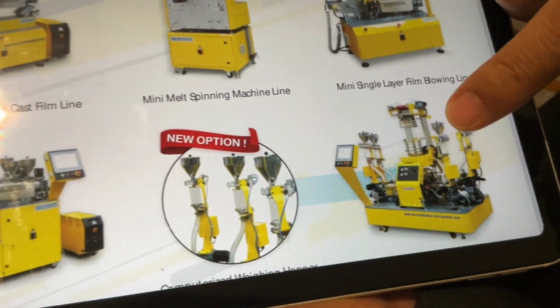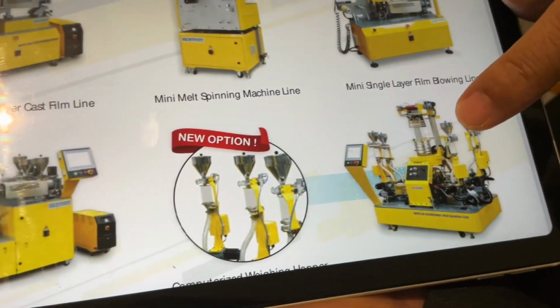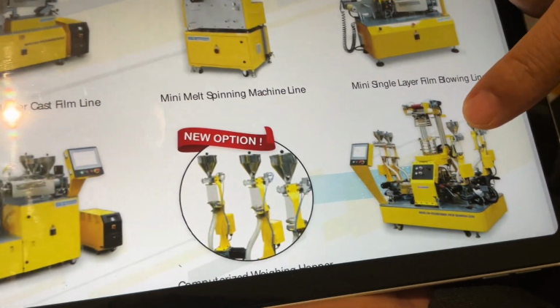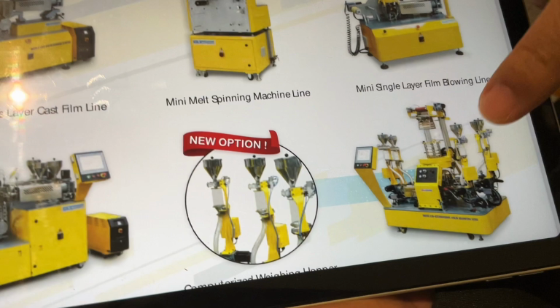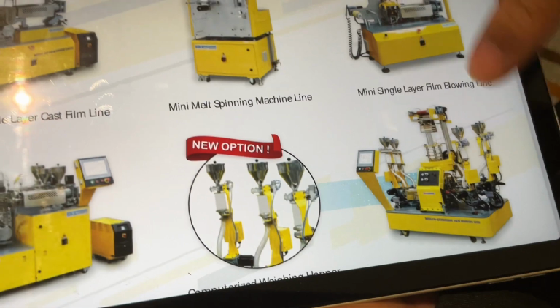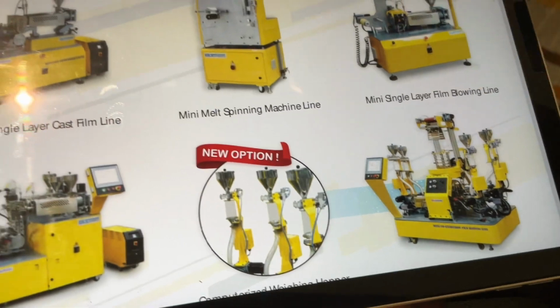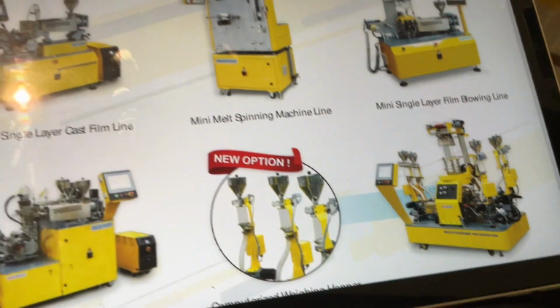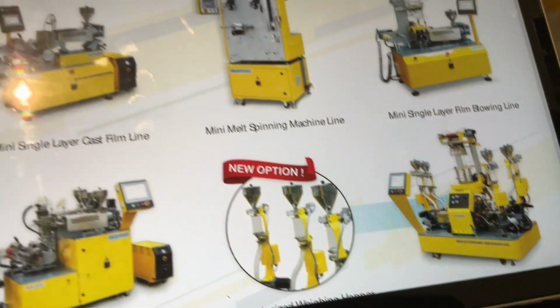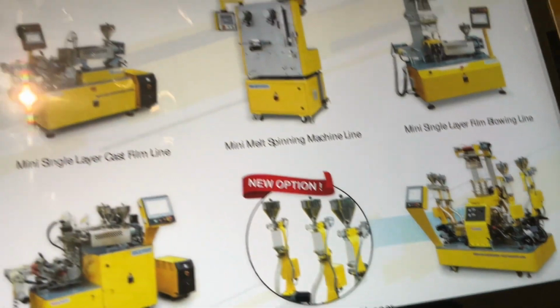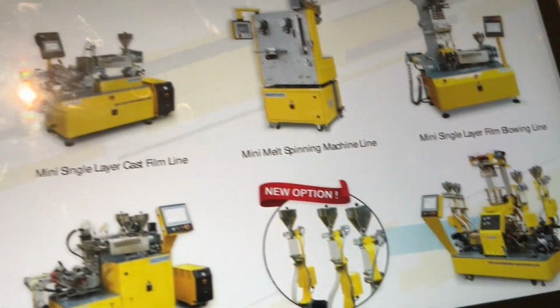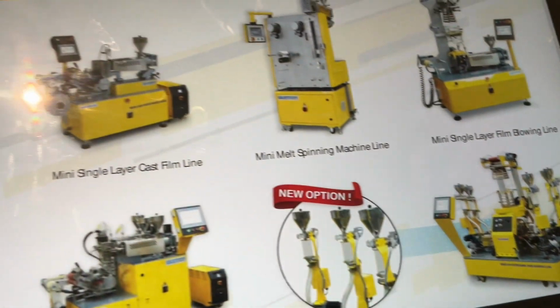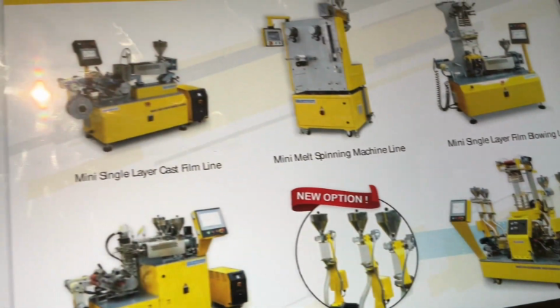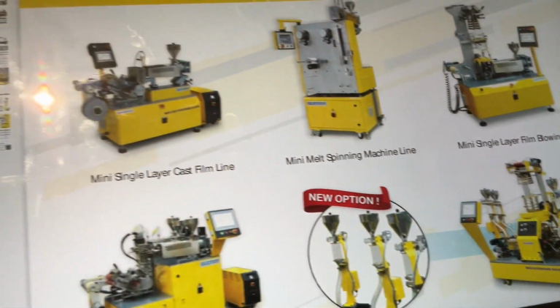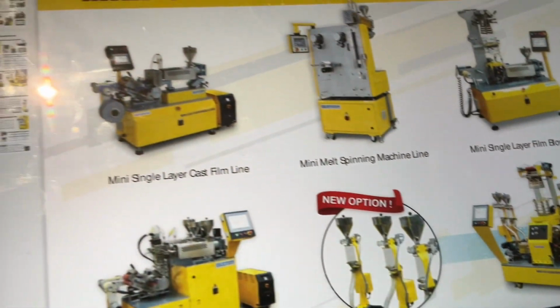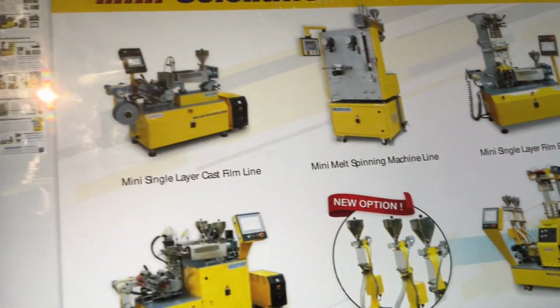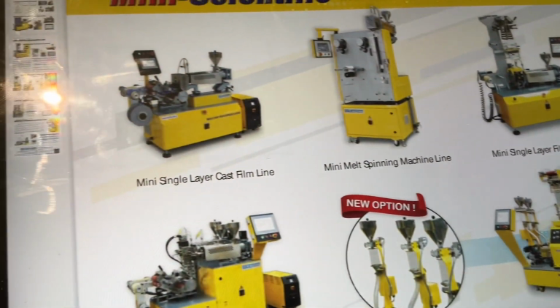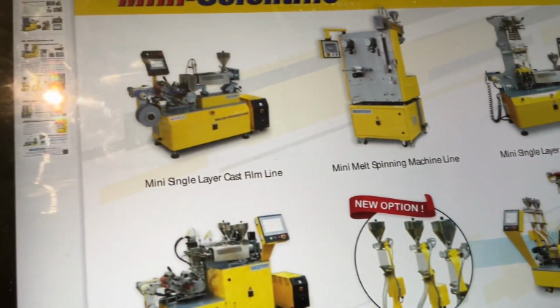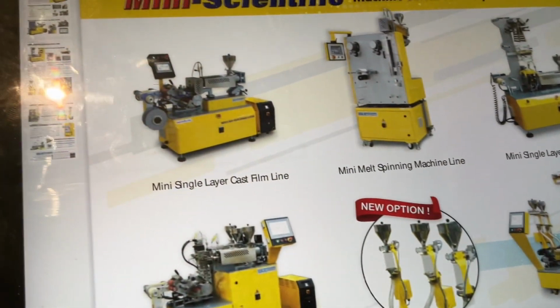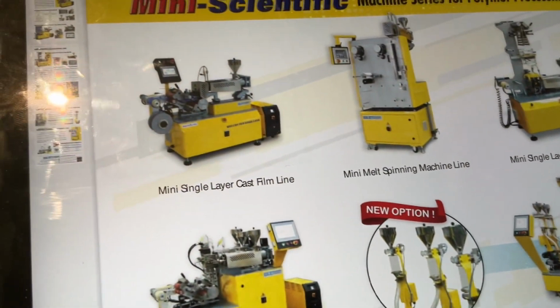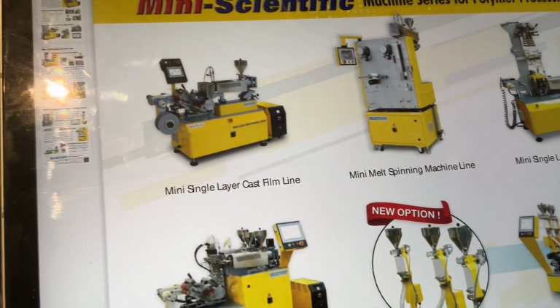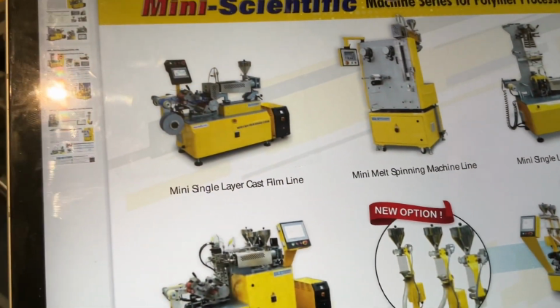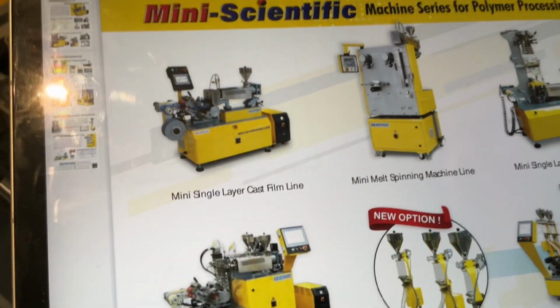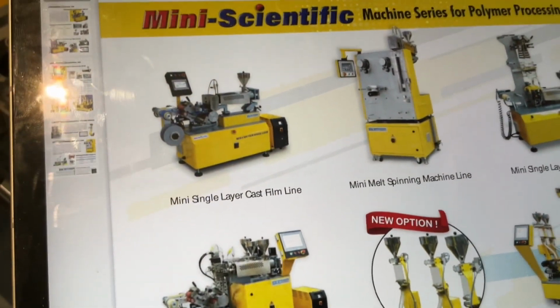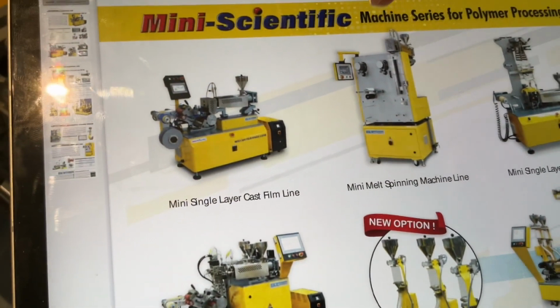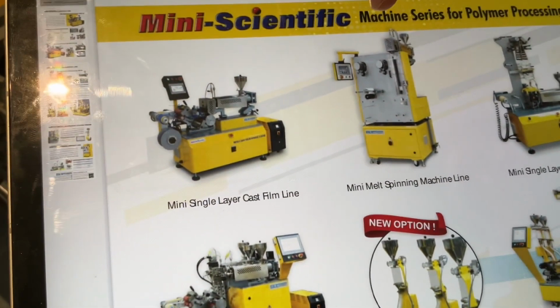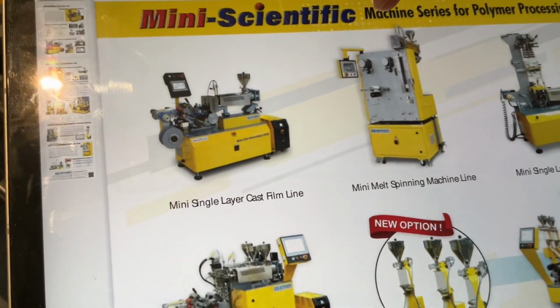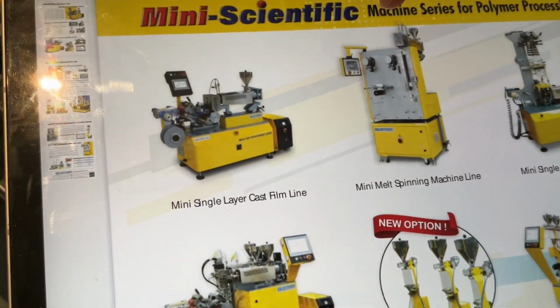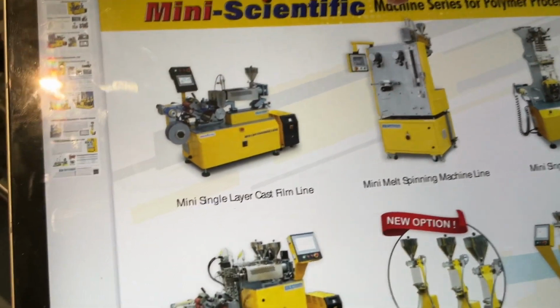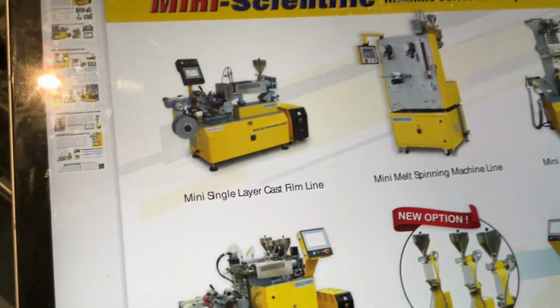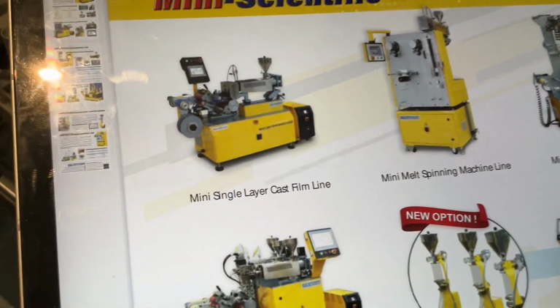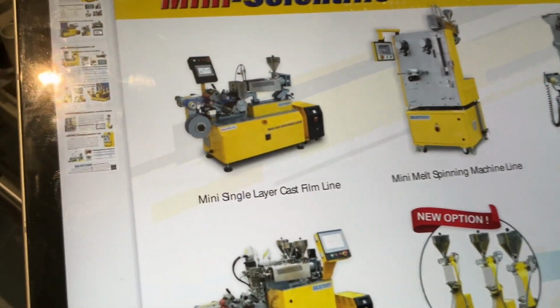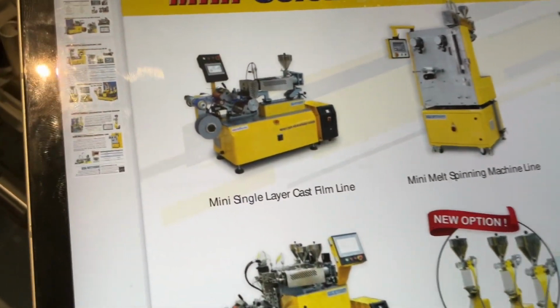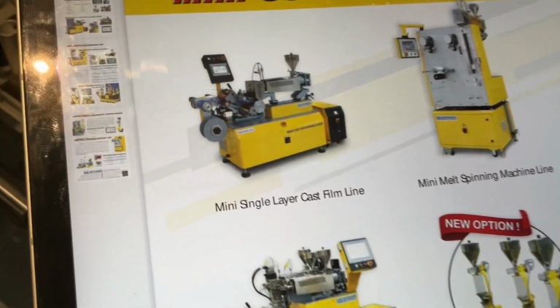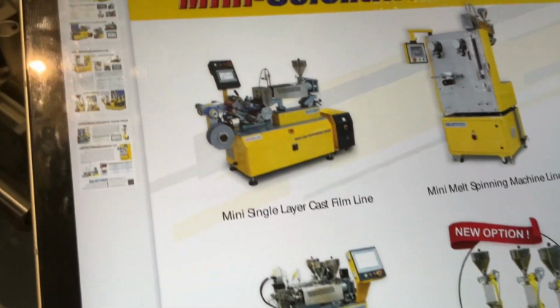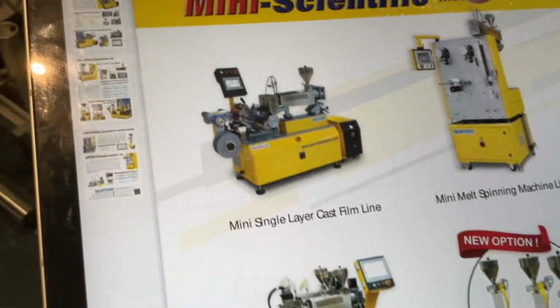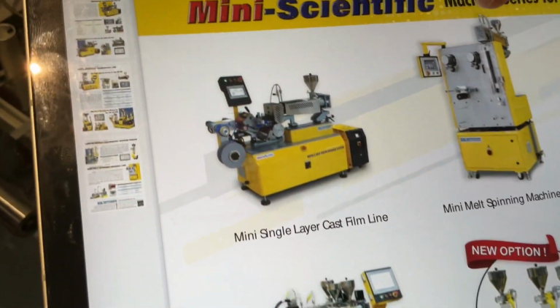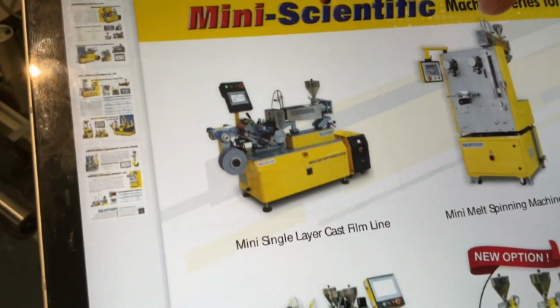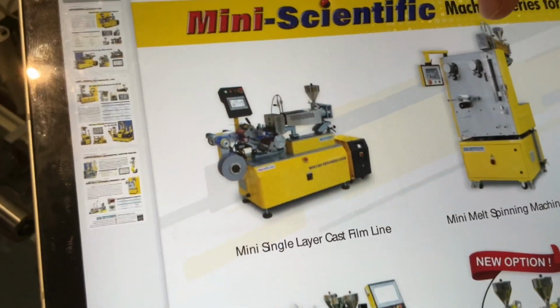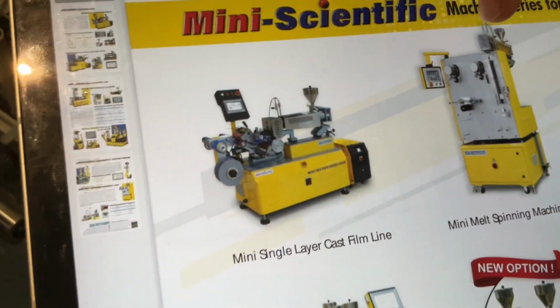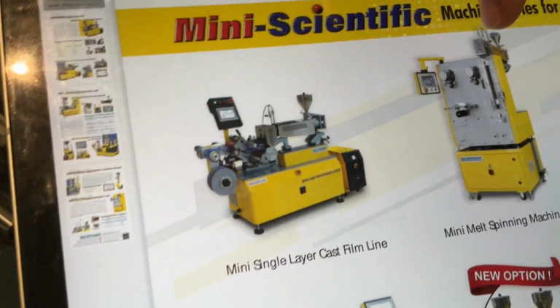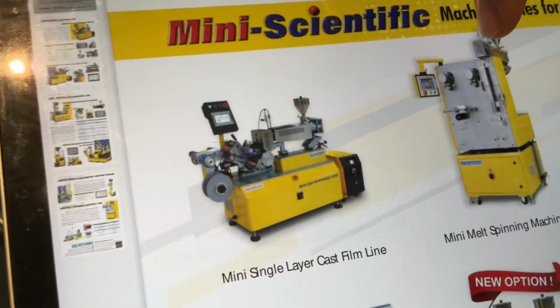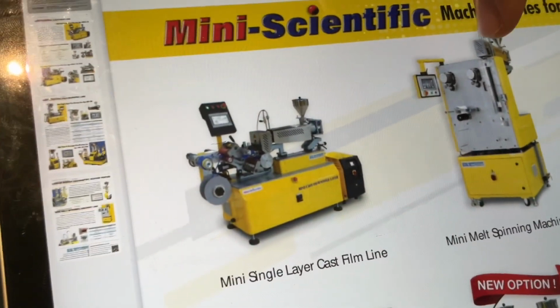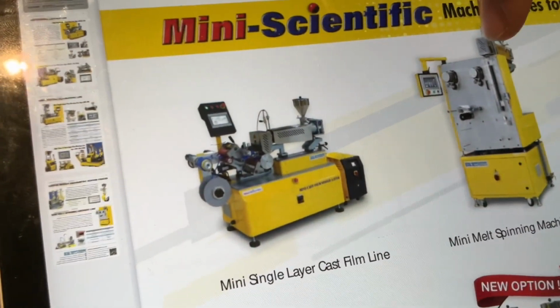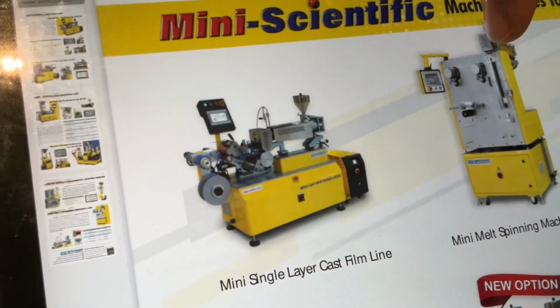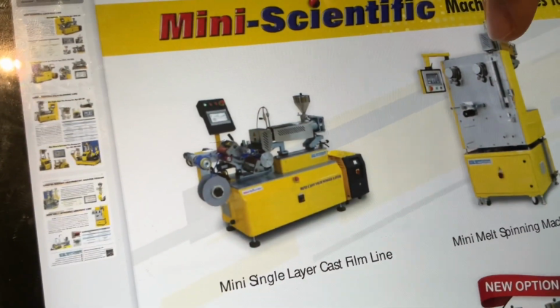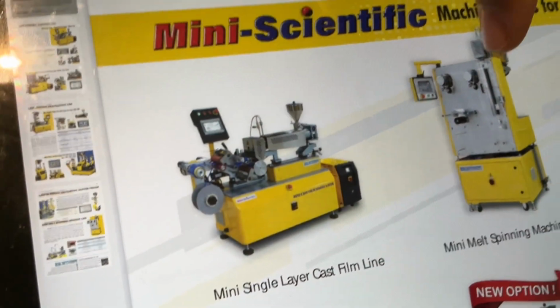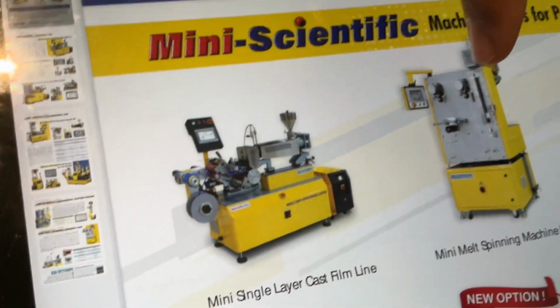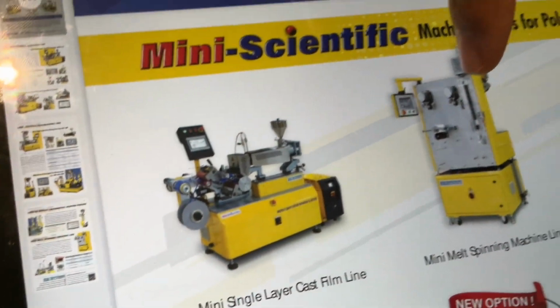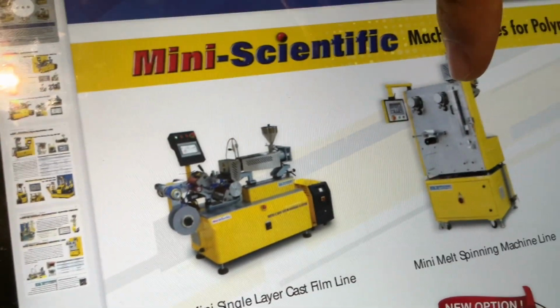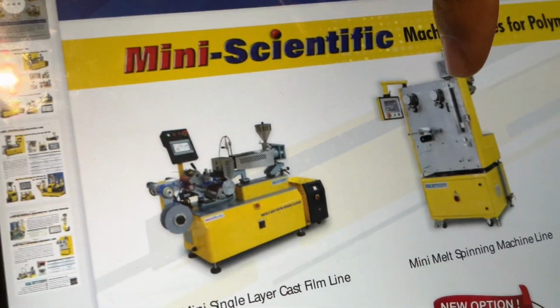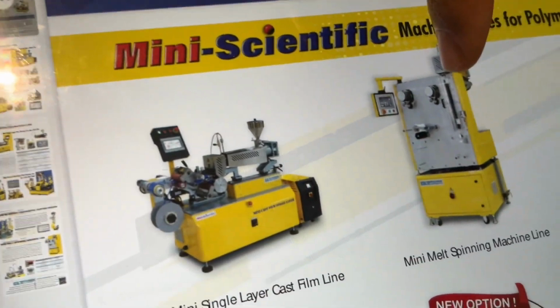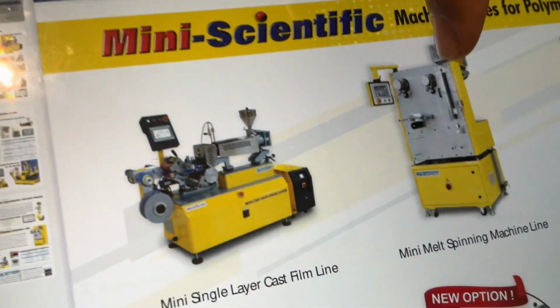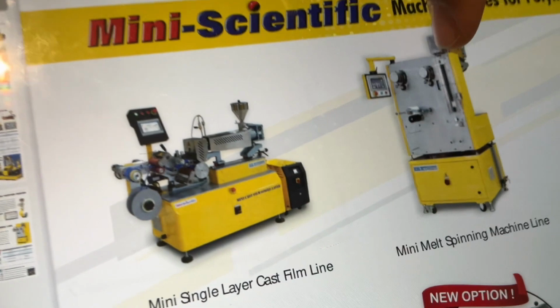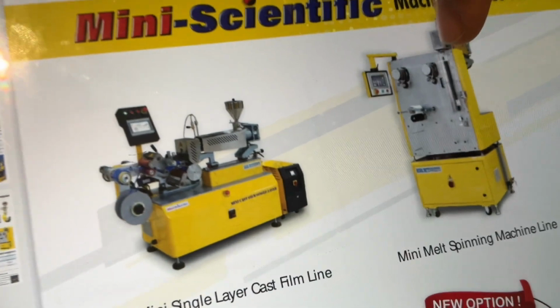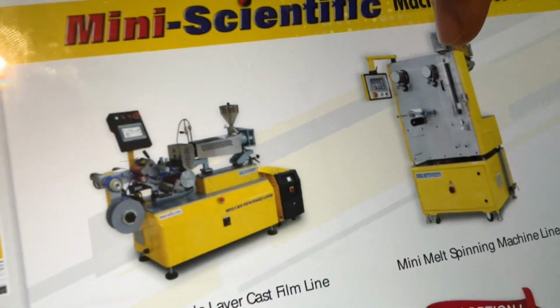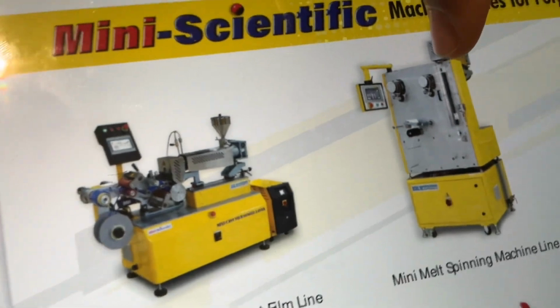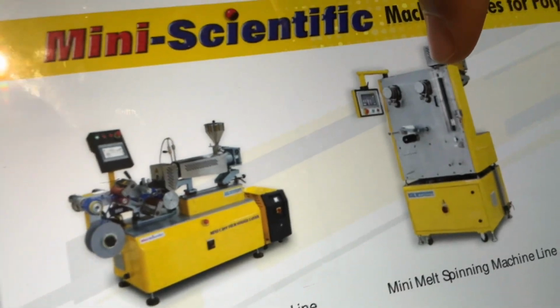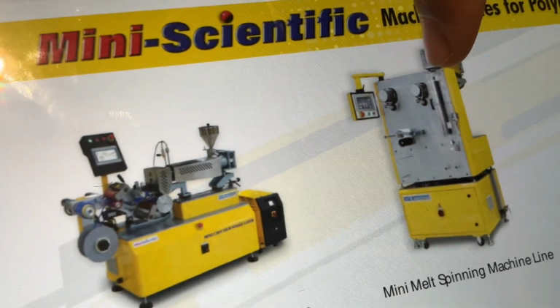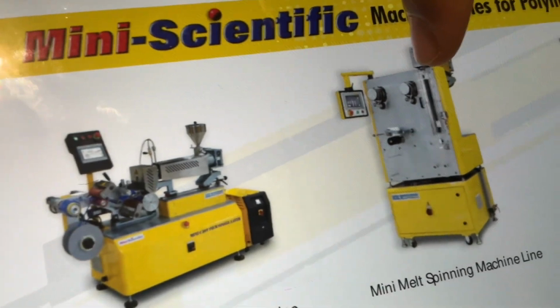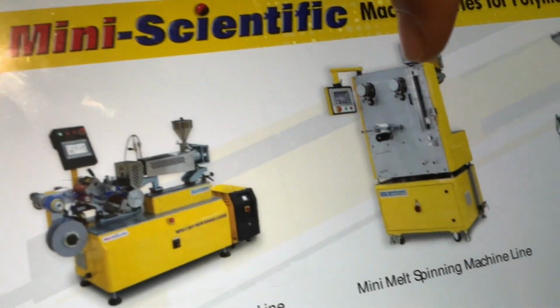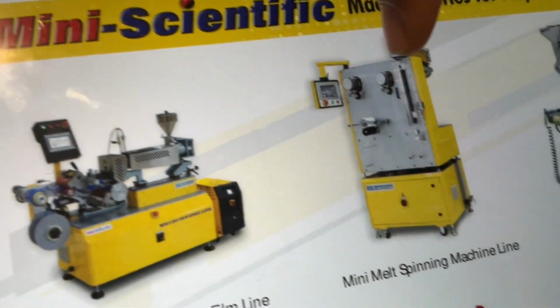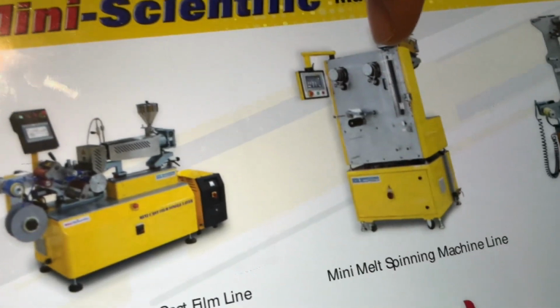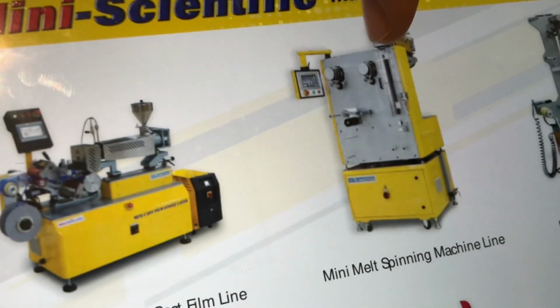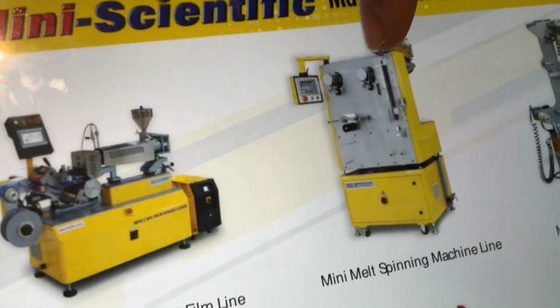The last one — the new machine we developed here is the melt spinning machine.